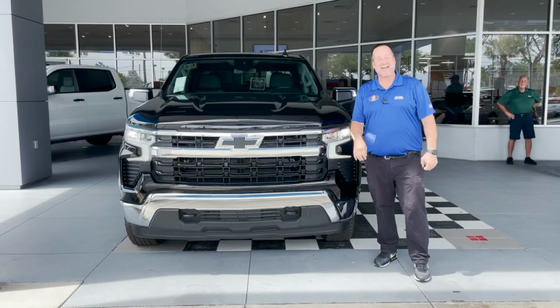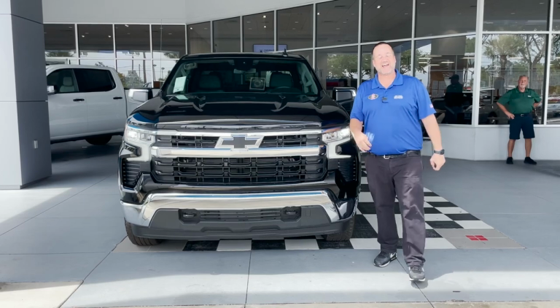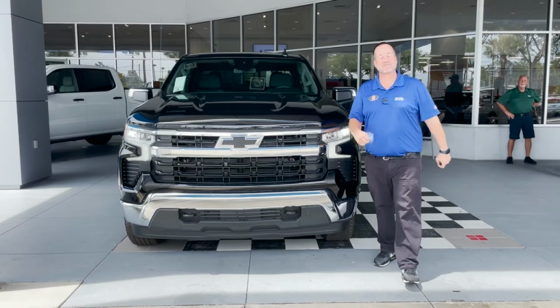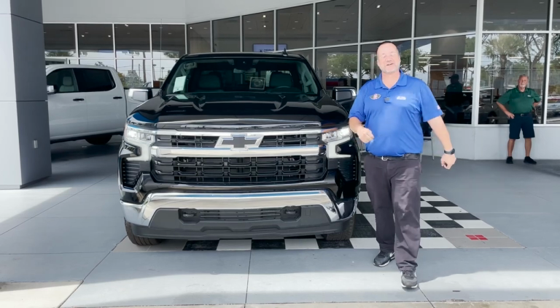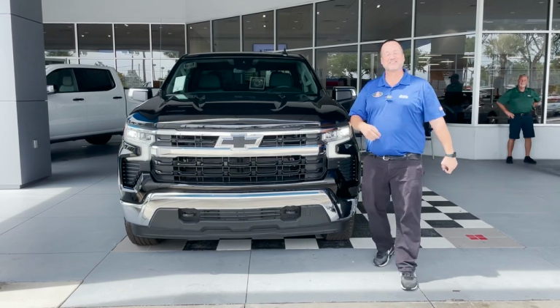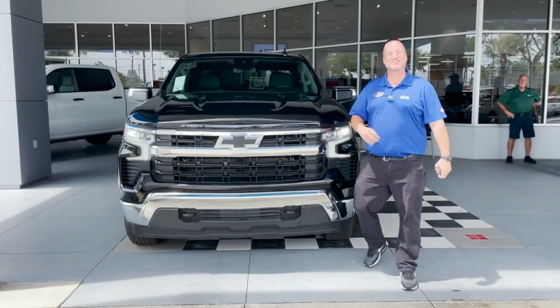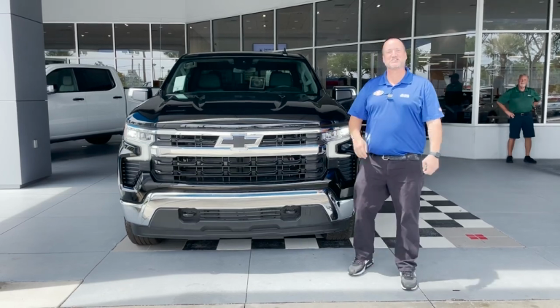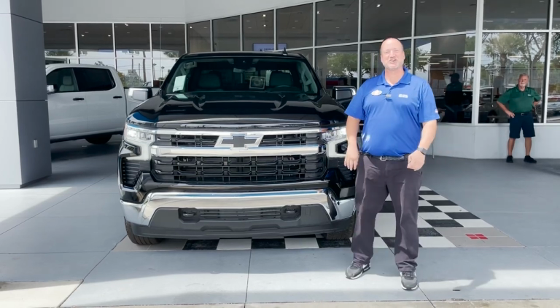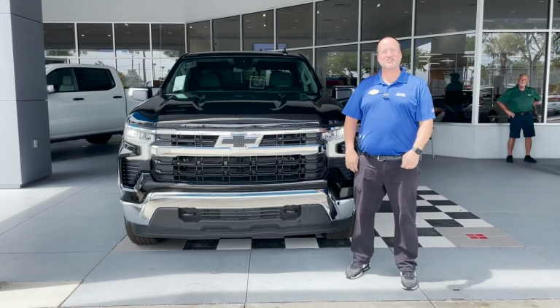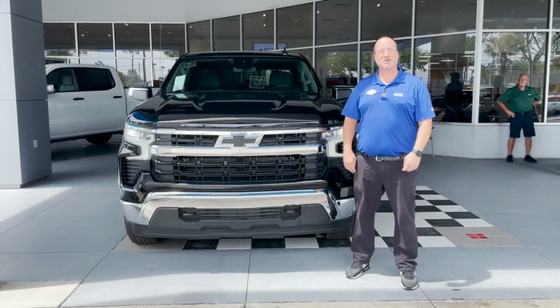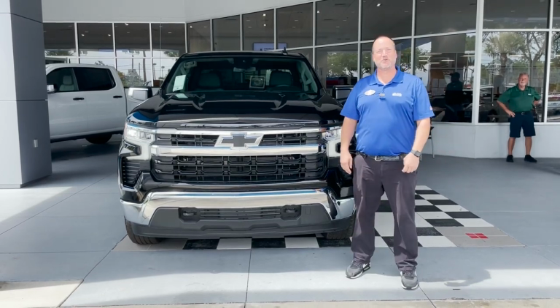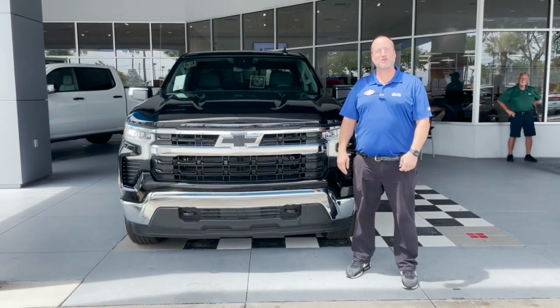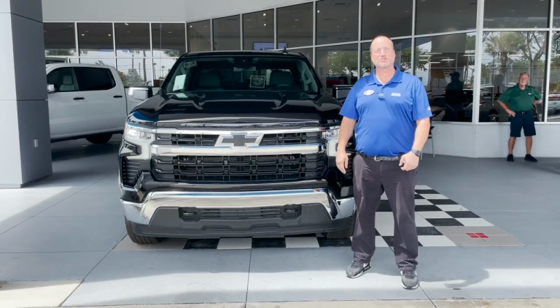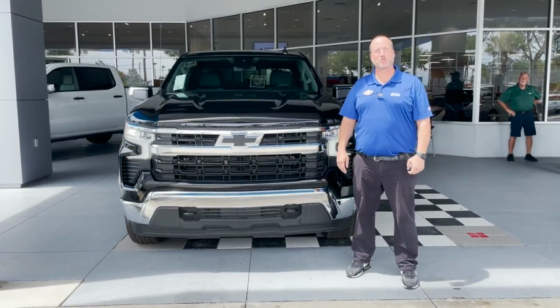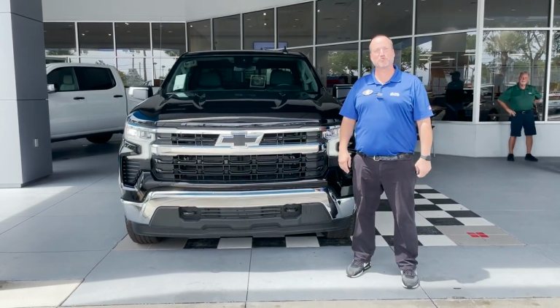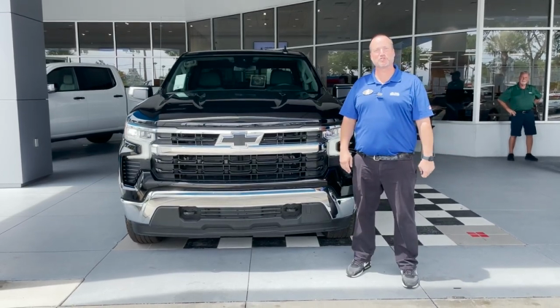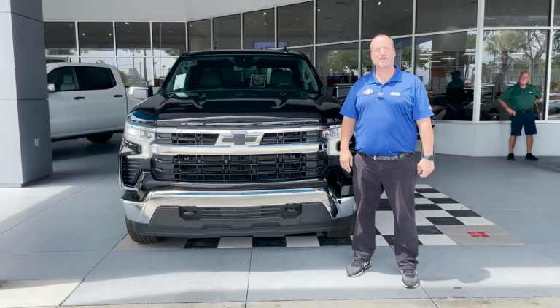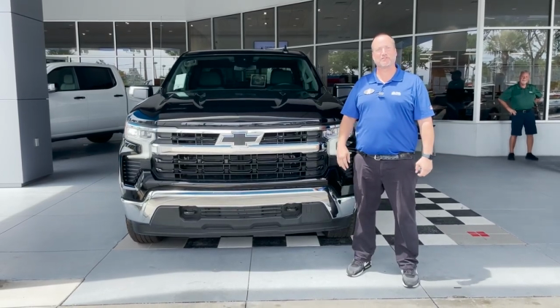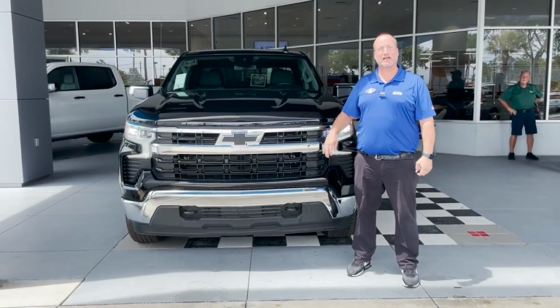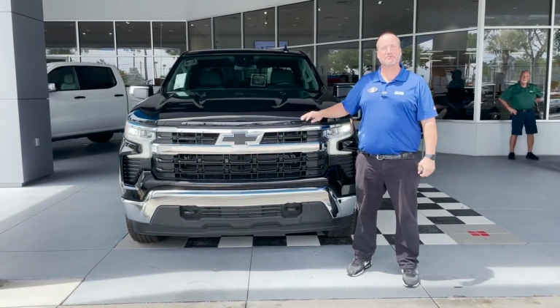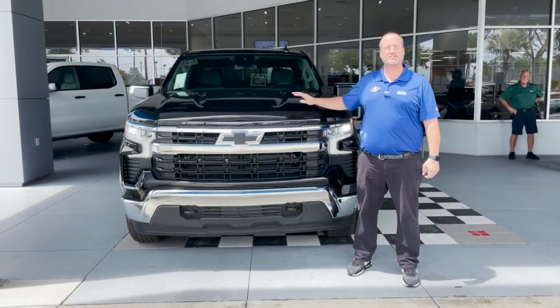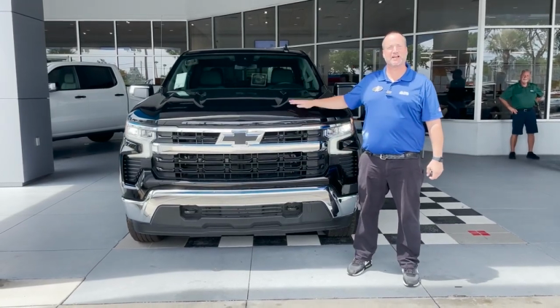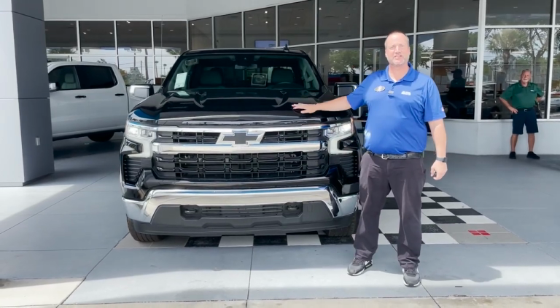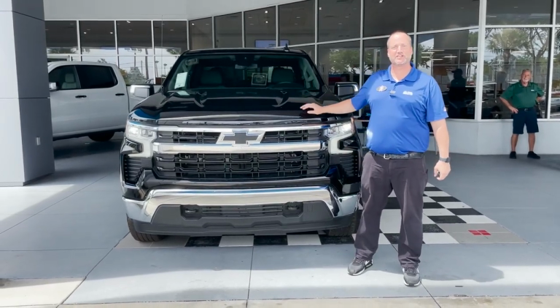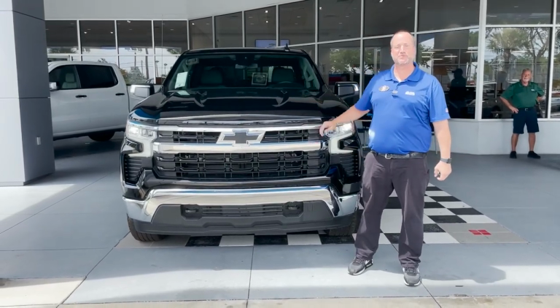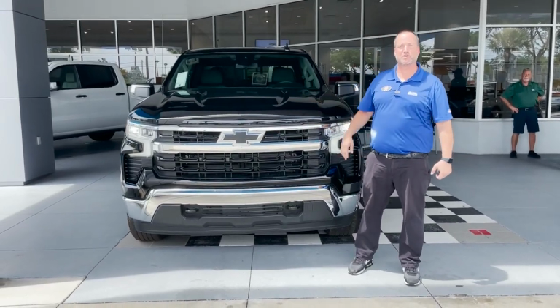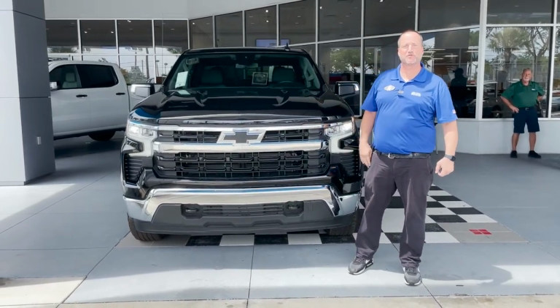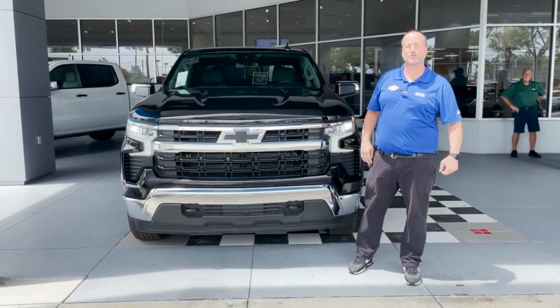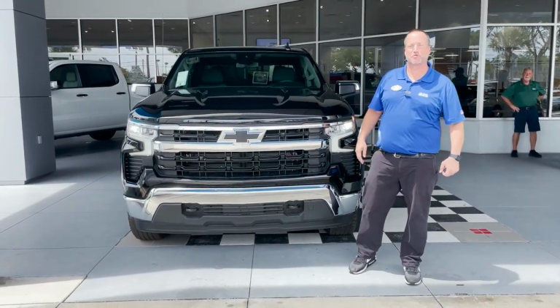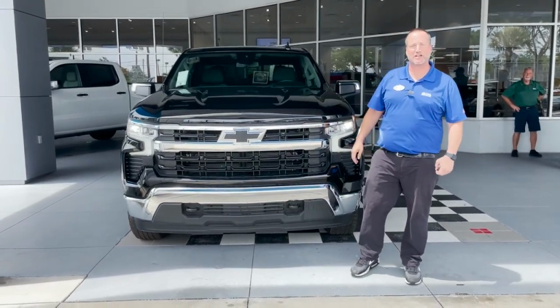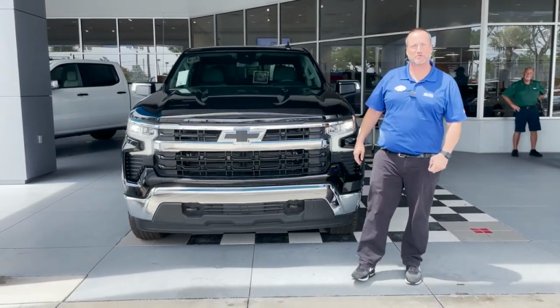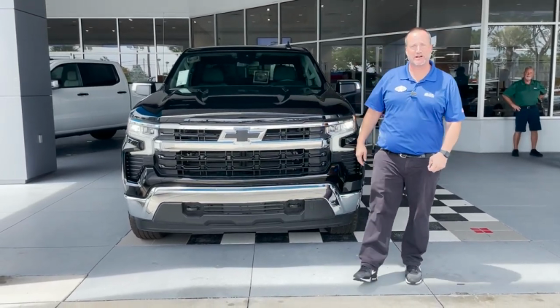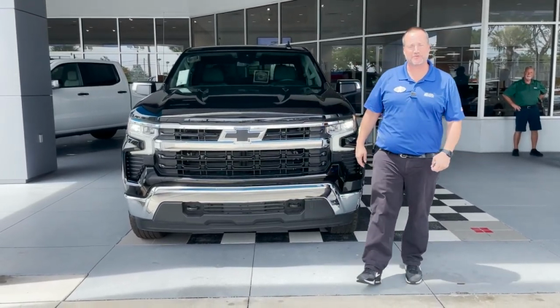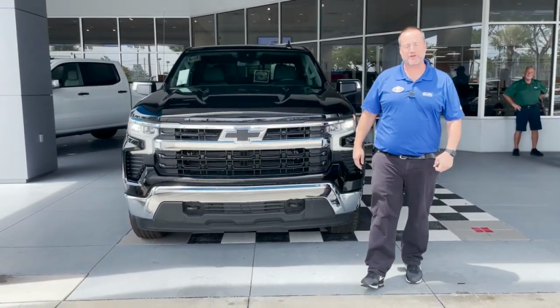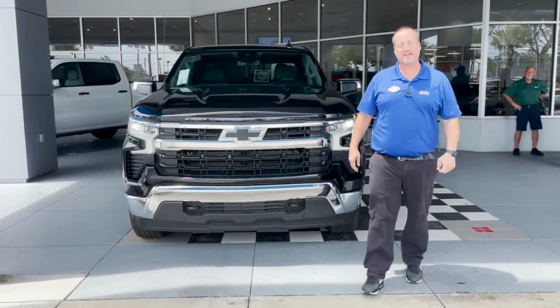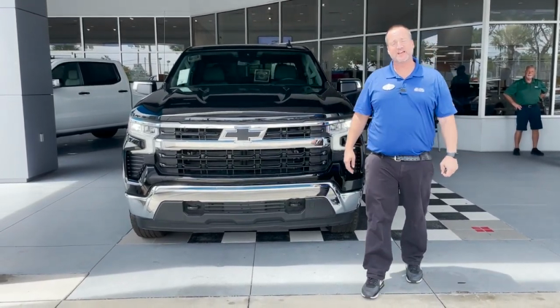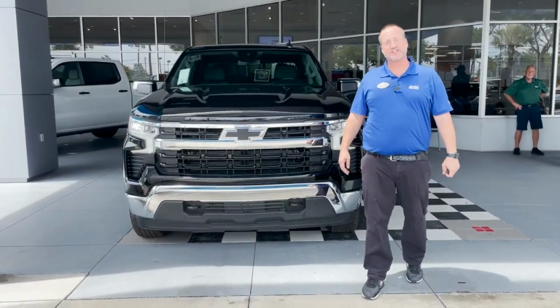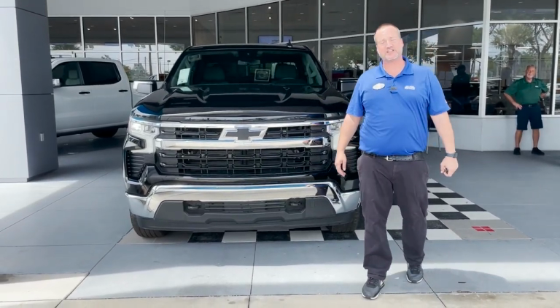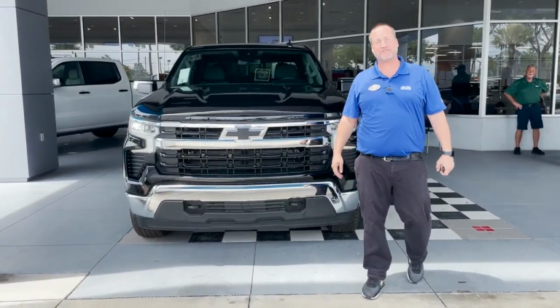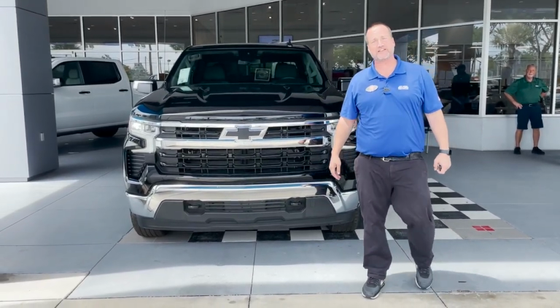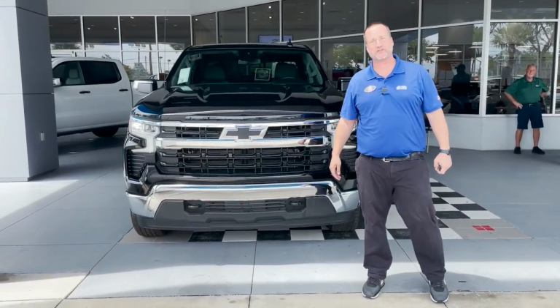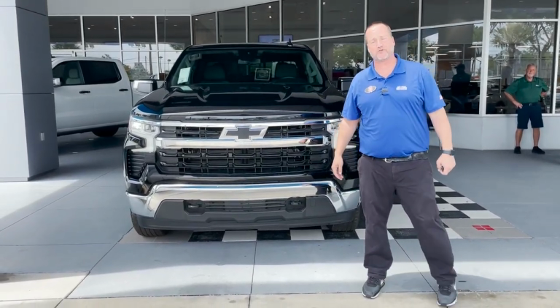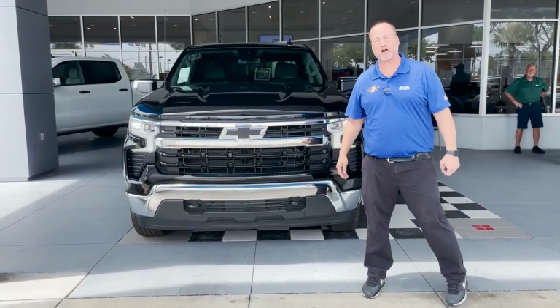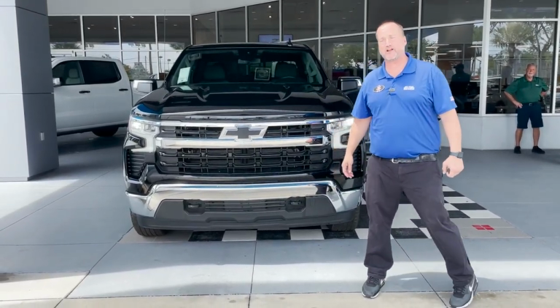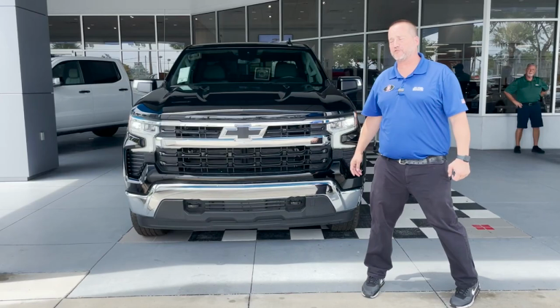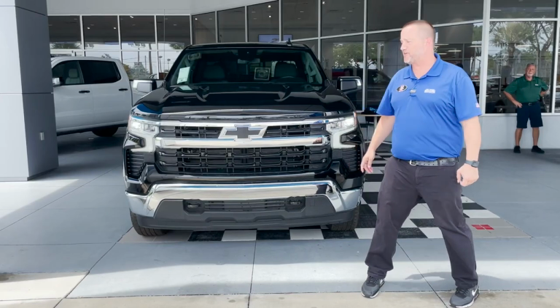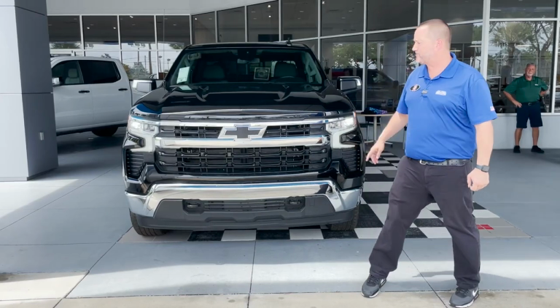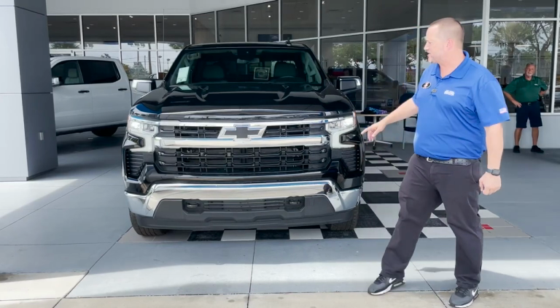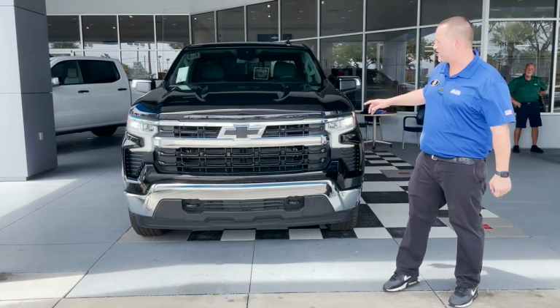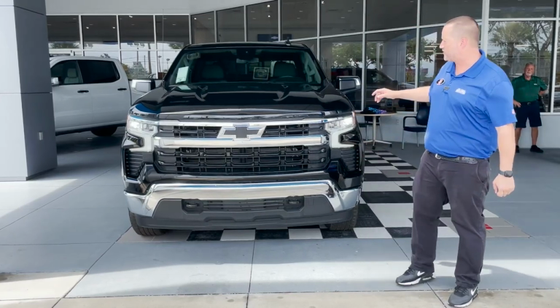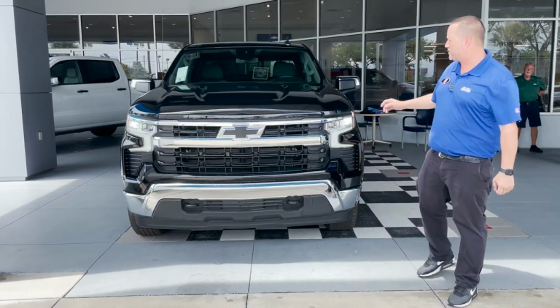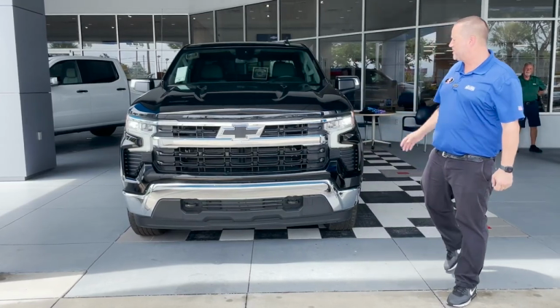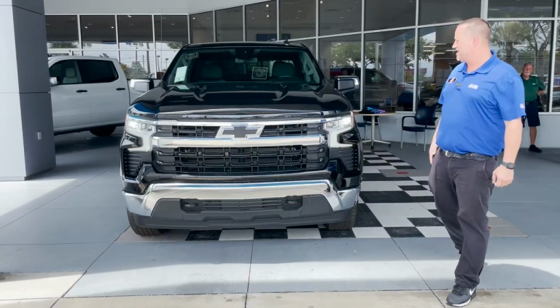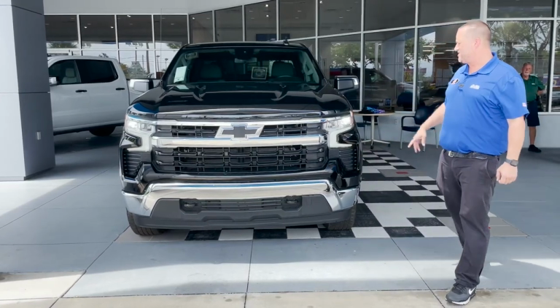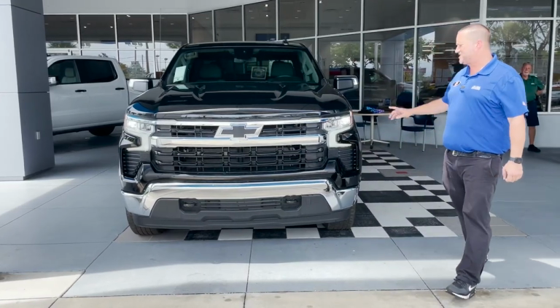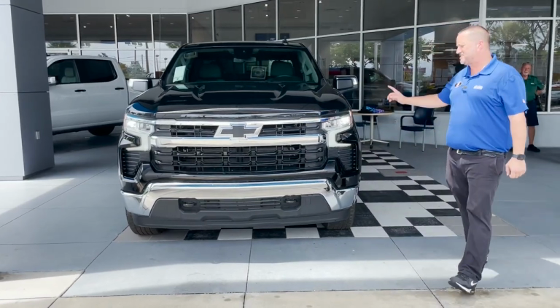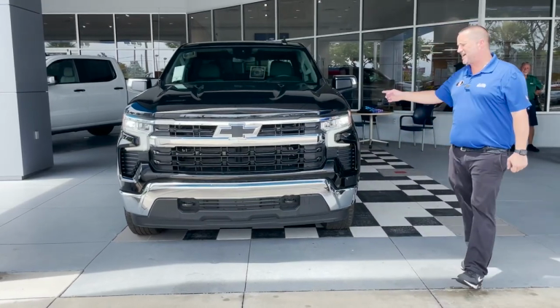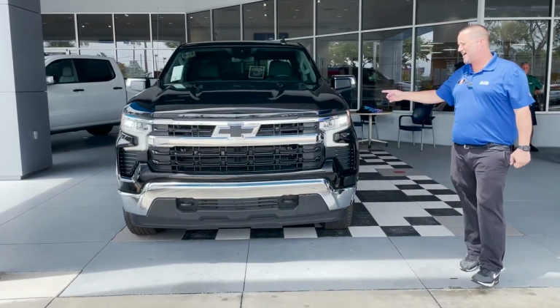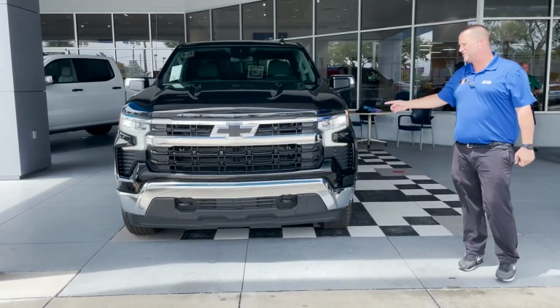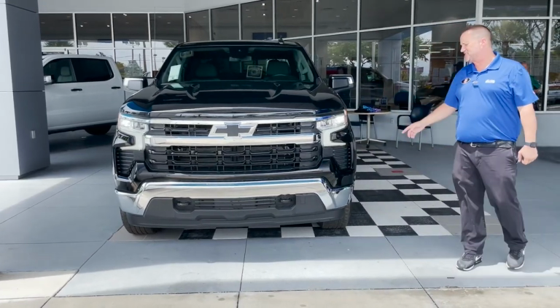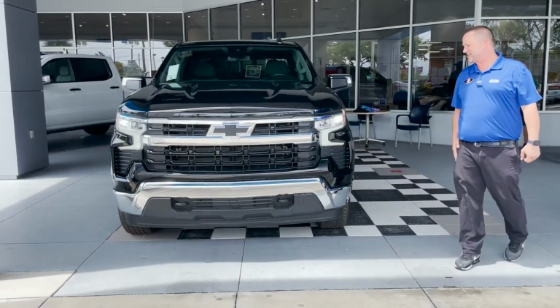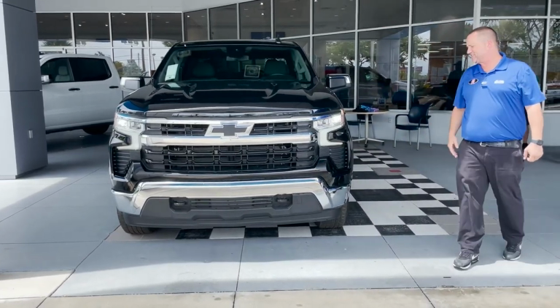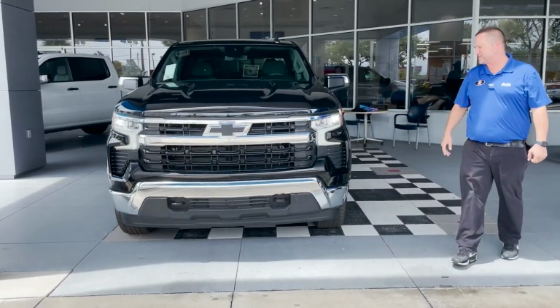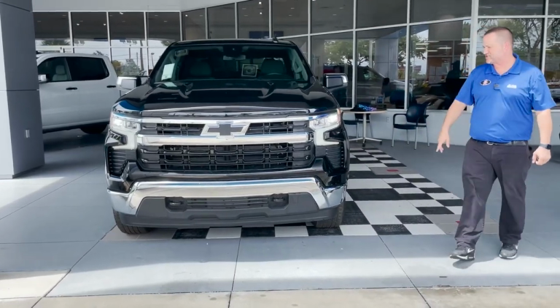Hey everybody, this is Justin Comer at George Moore Chevrolet. We just got in this beautiful 2023 Chevy Silverado 1500. This is the LT edition.